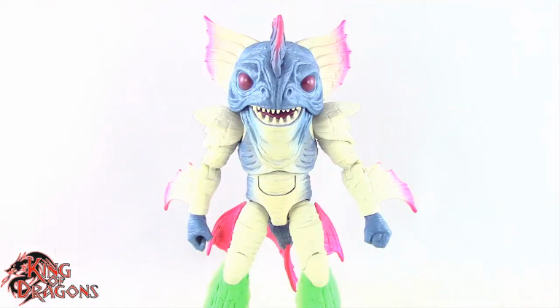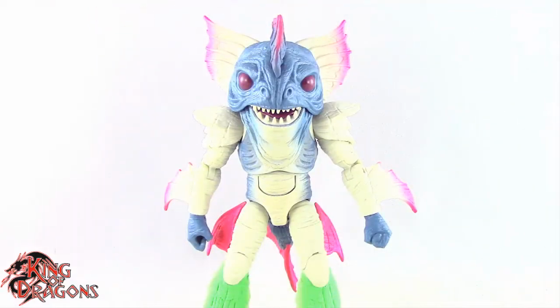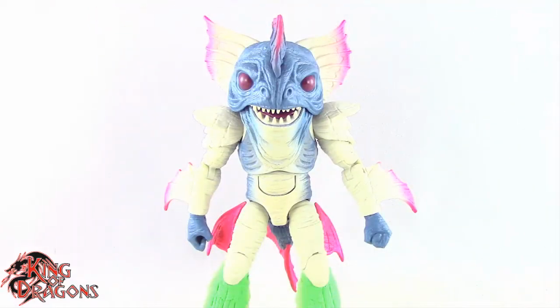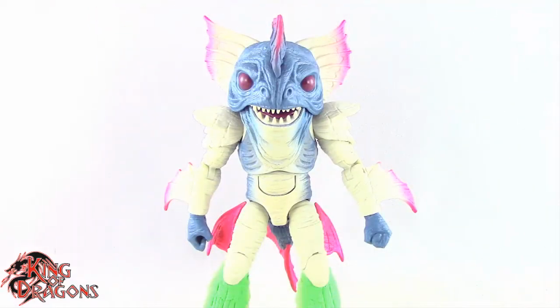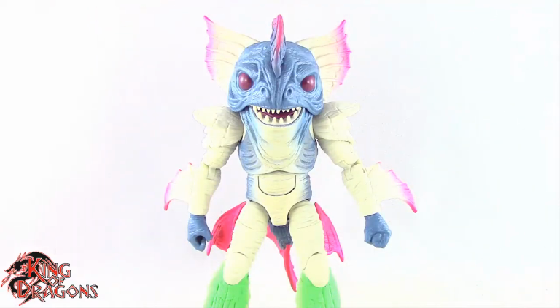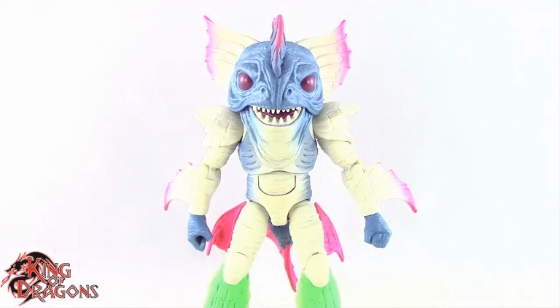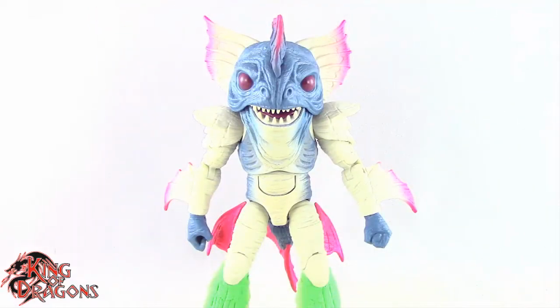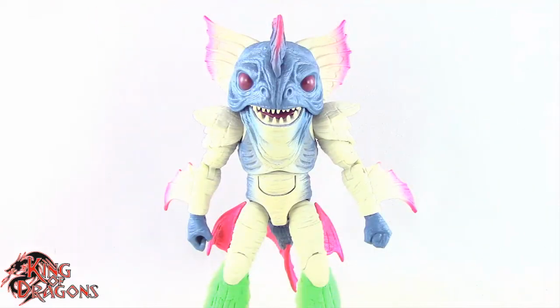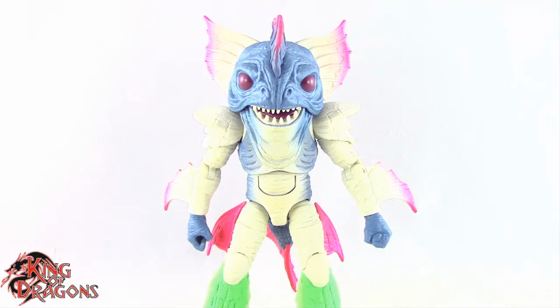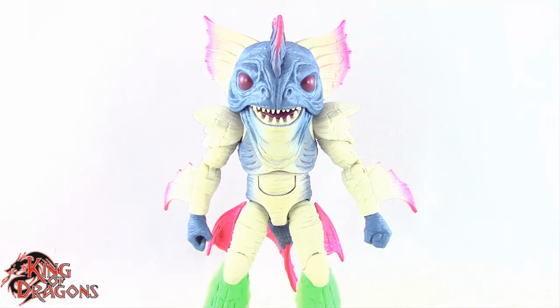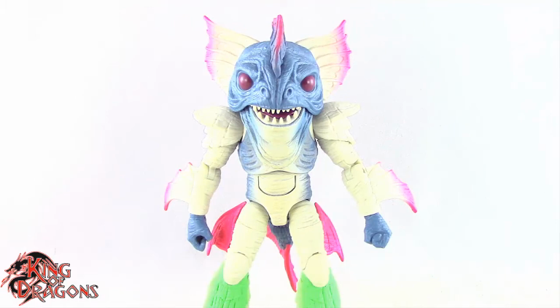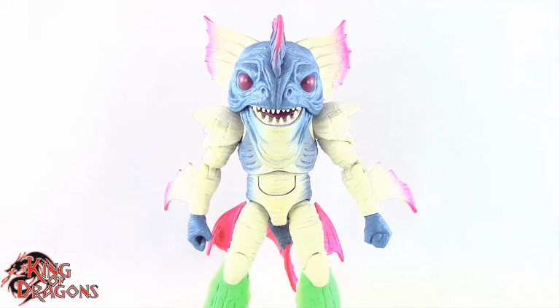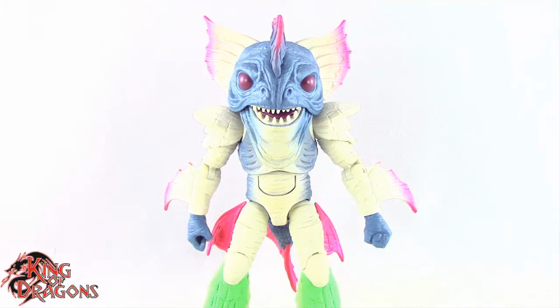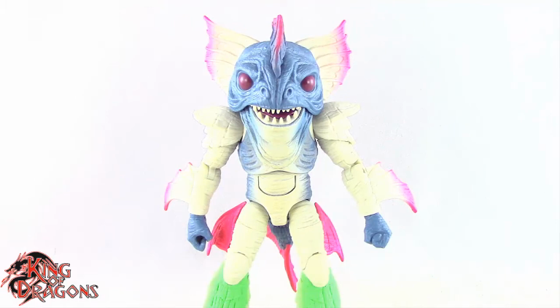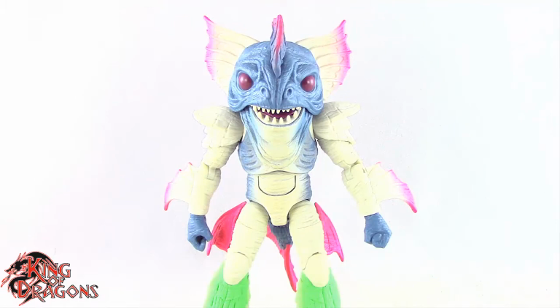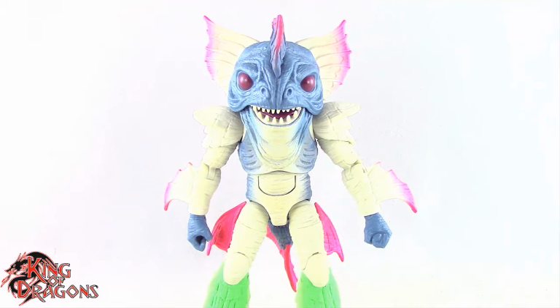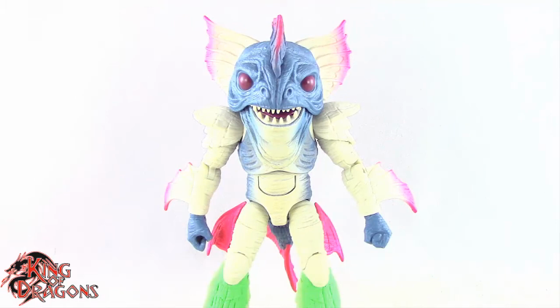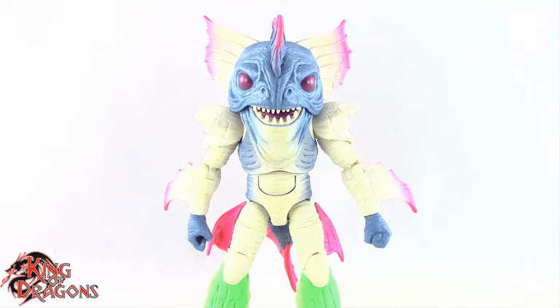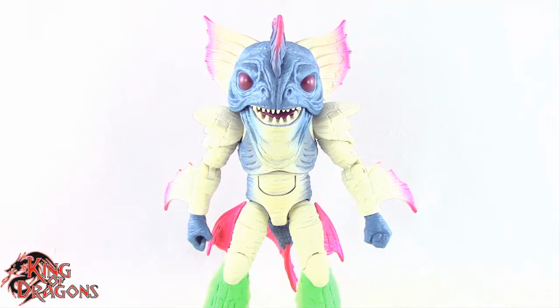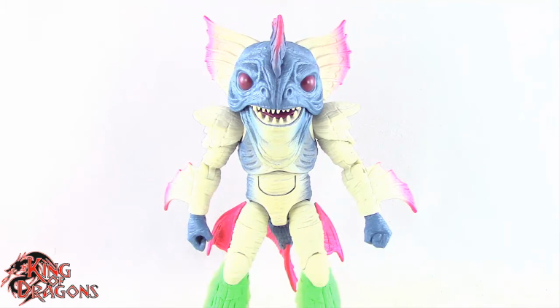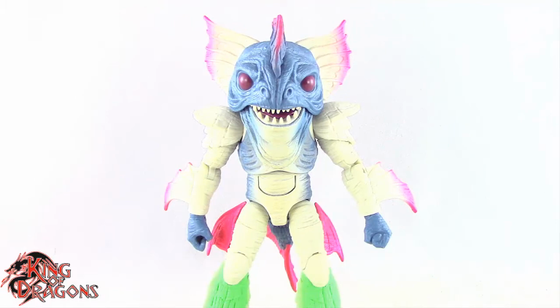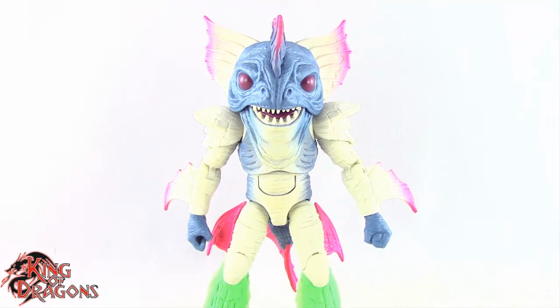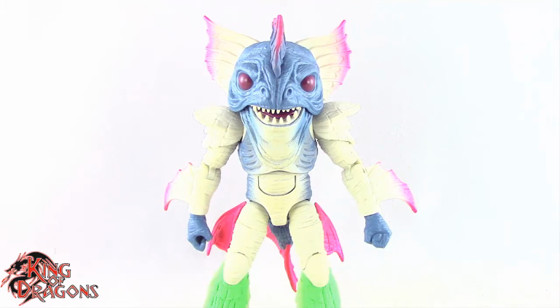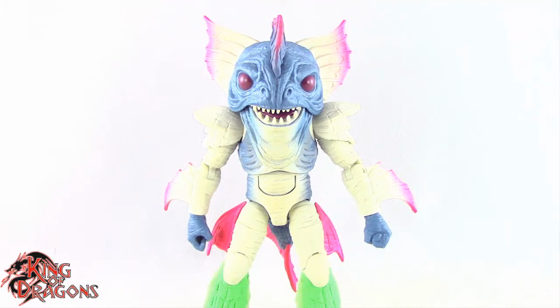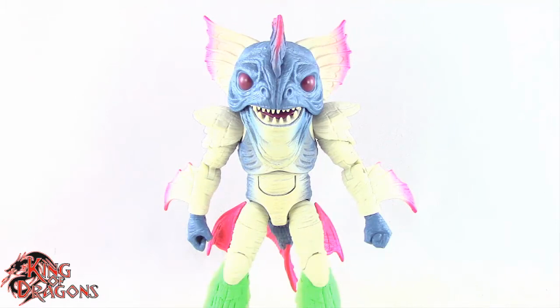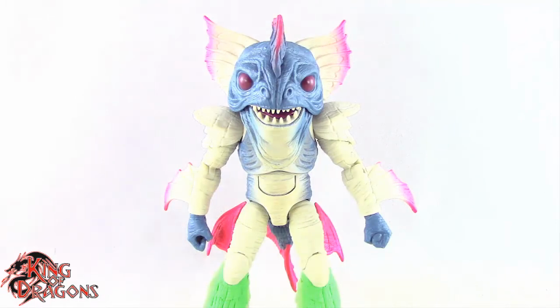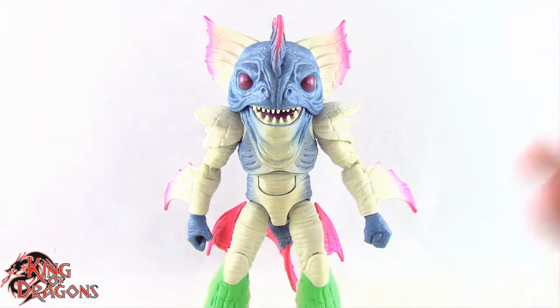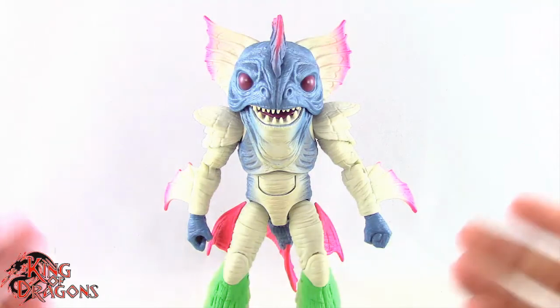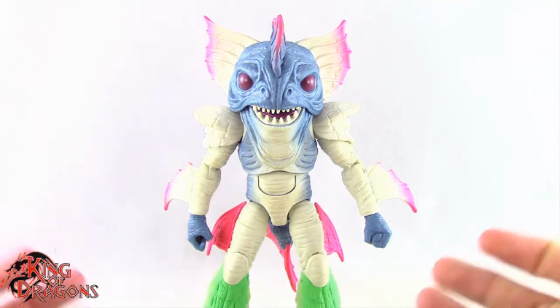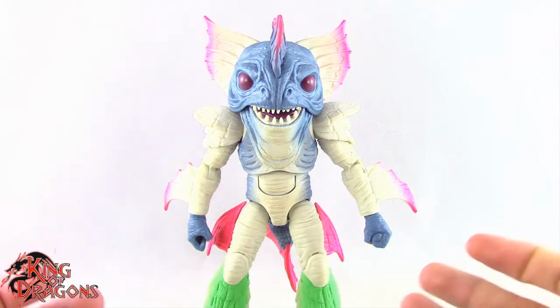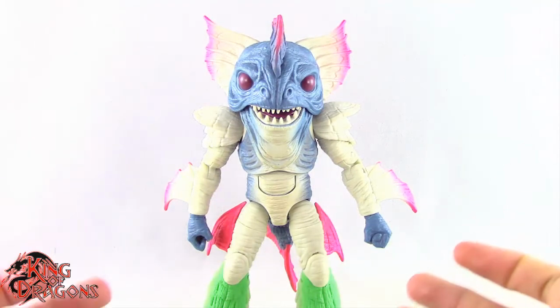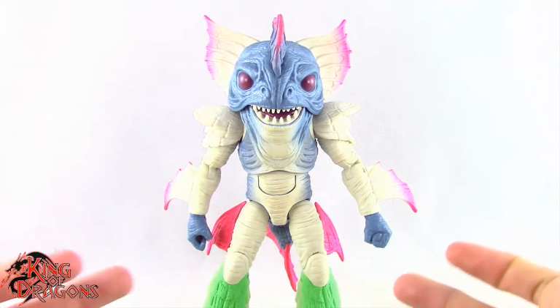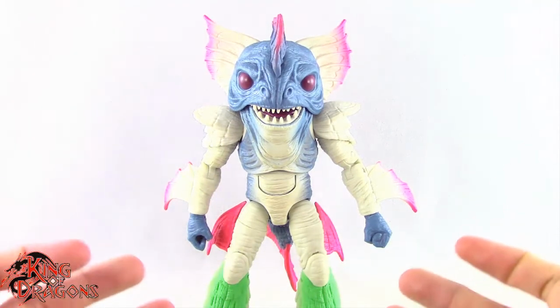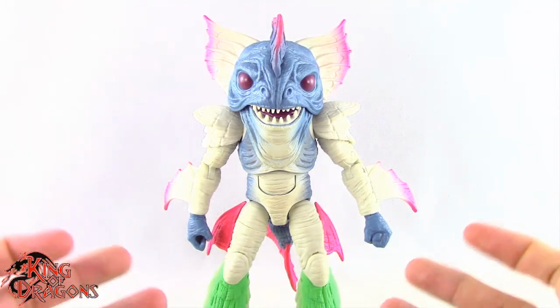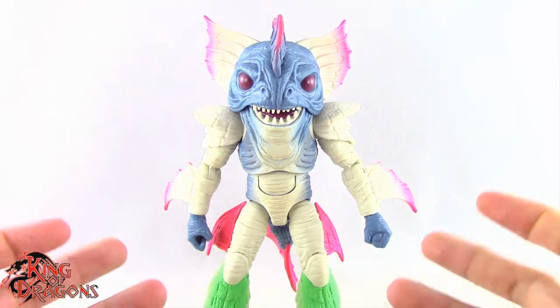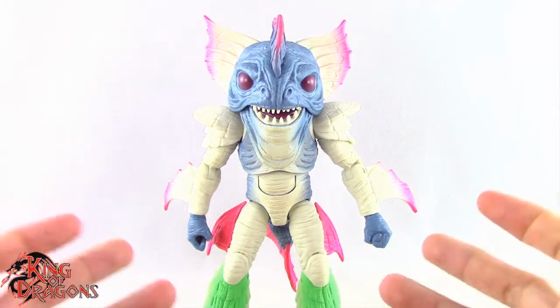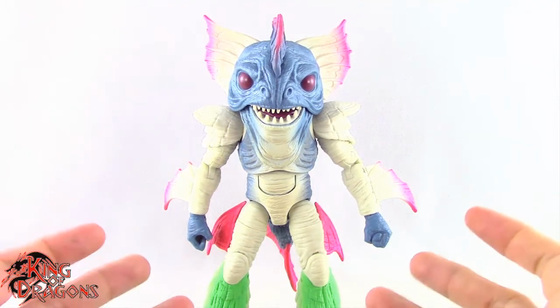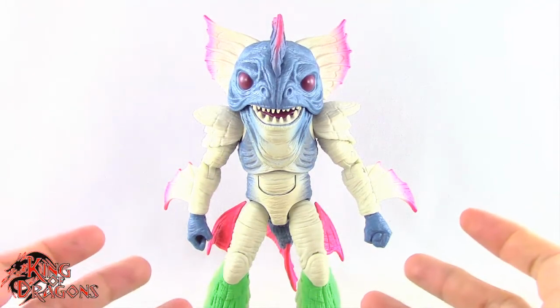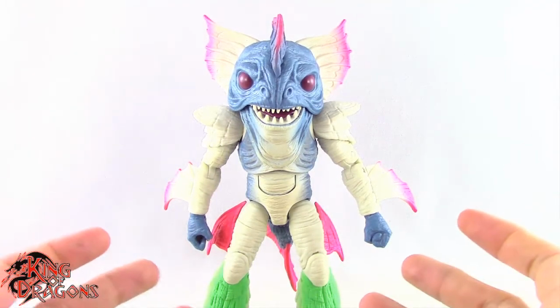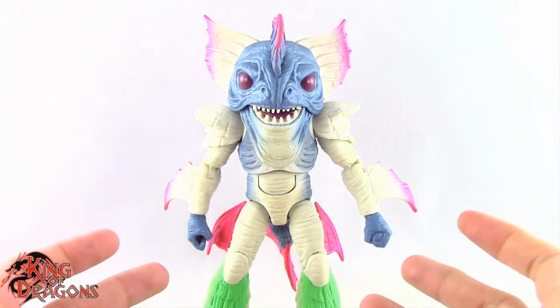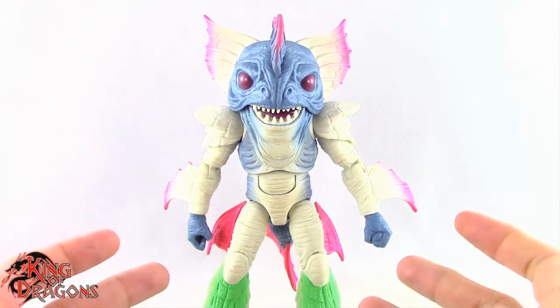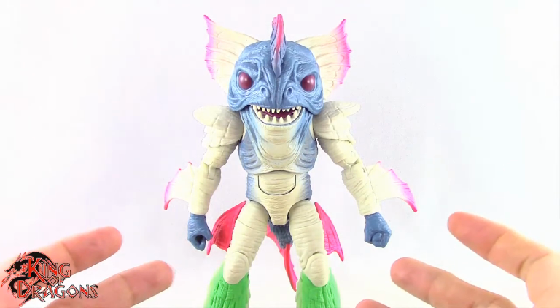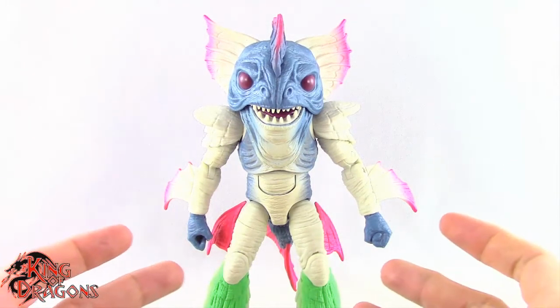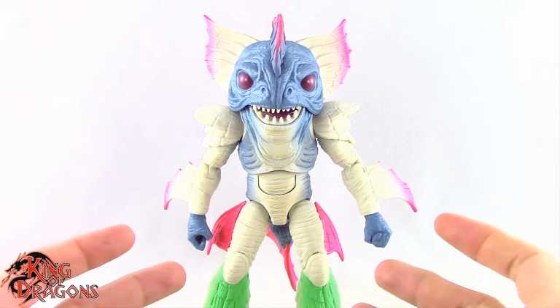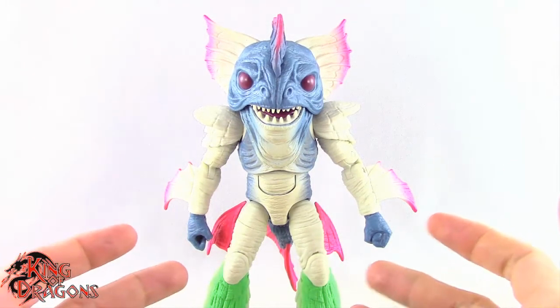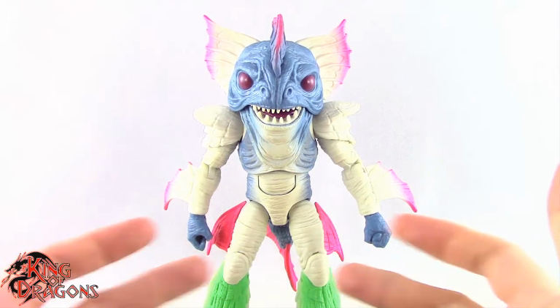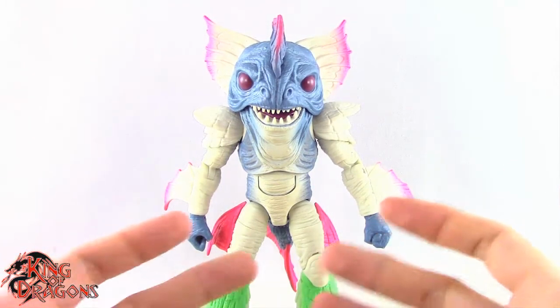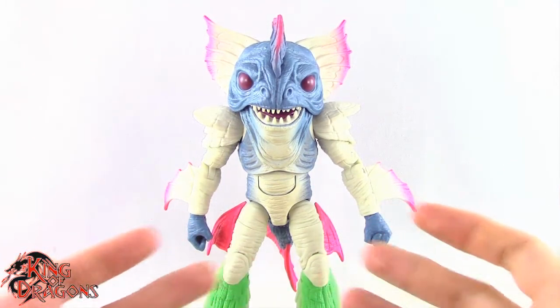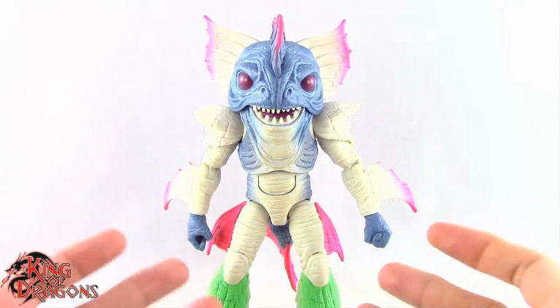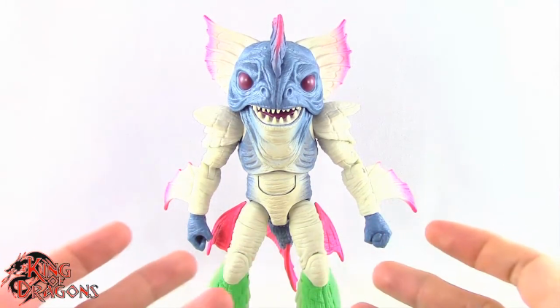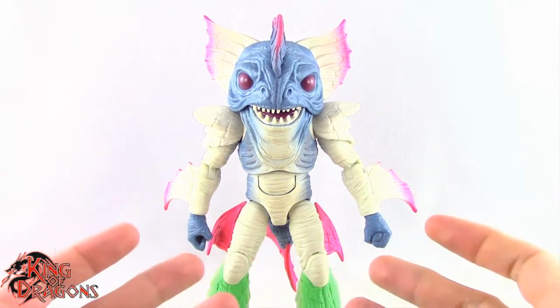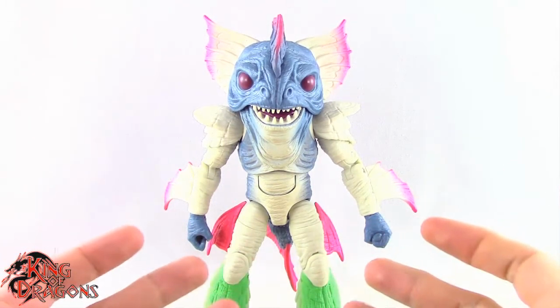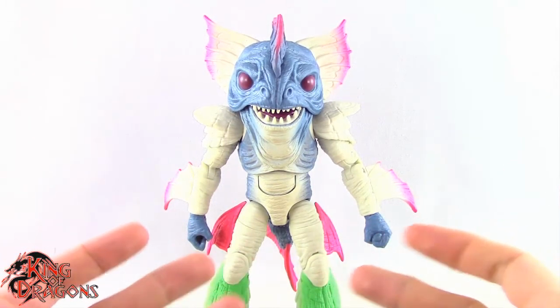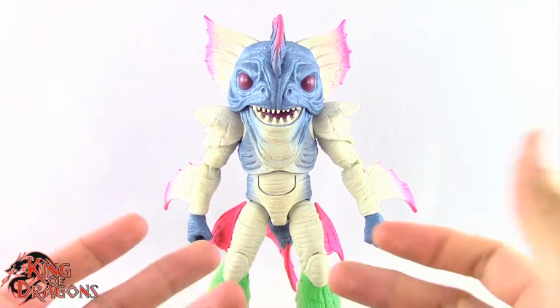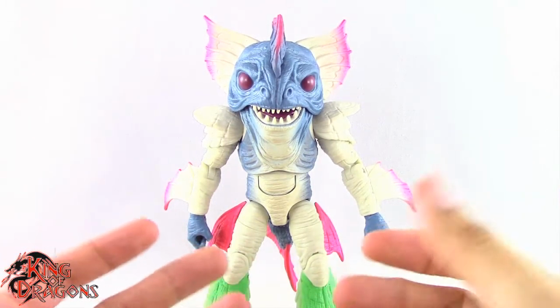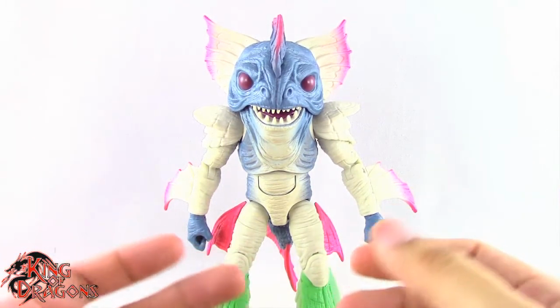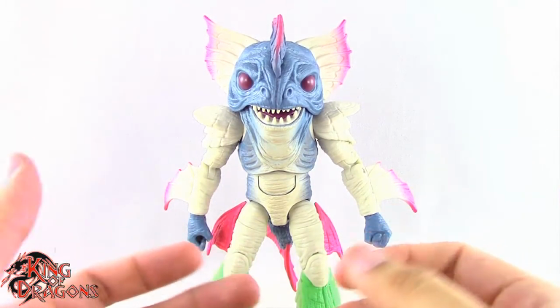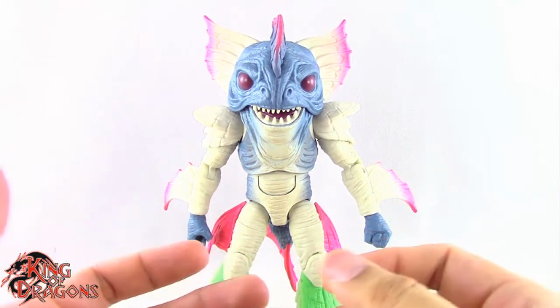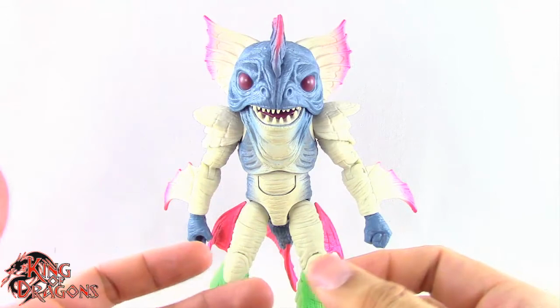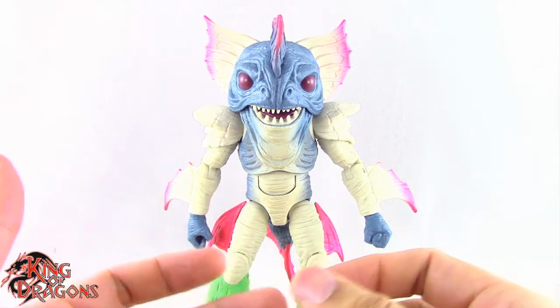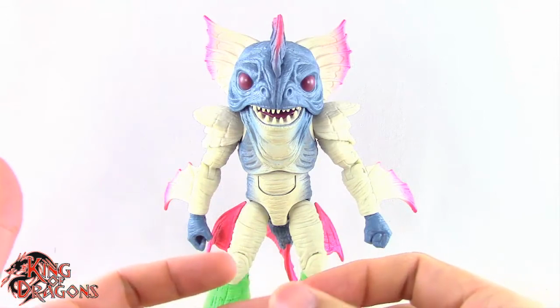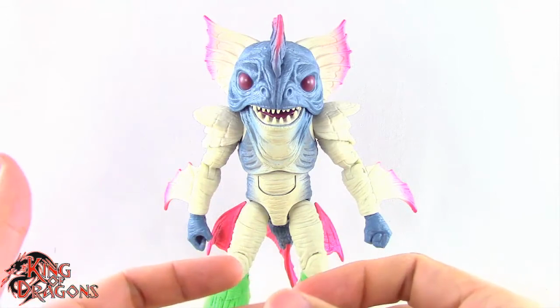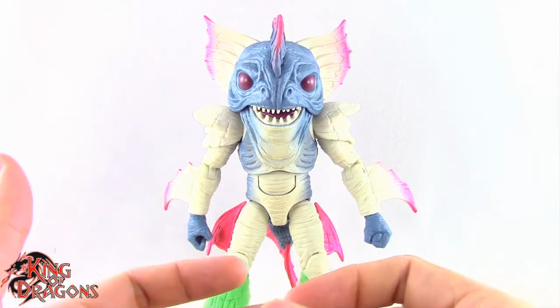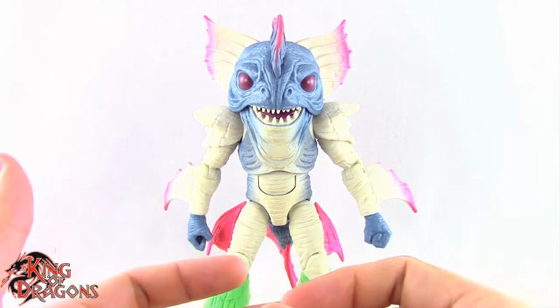Here we have Piranha's Head posed and out of the packaging. Before we take a look at the figure, let's actually run through his accessories really fast.